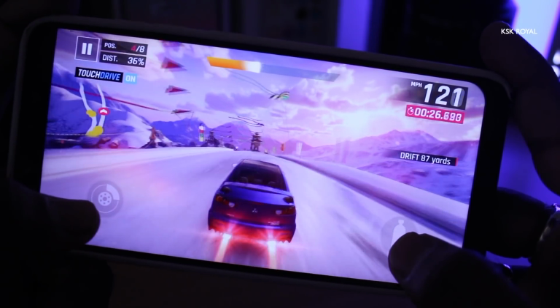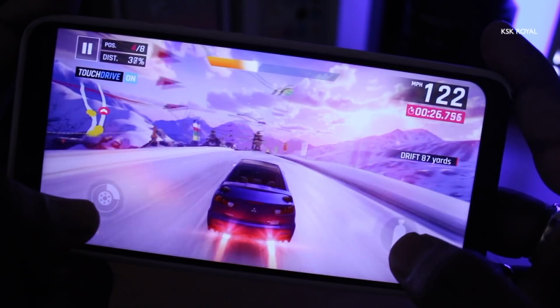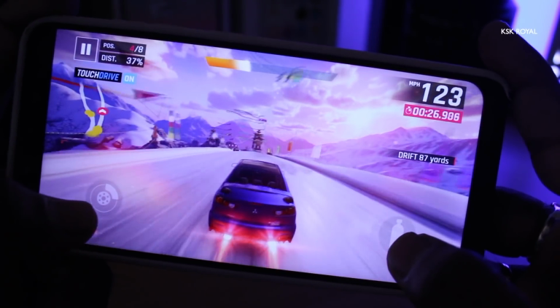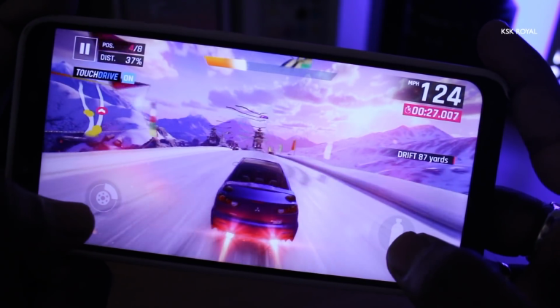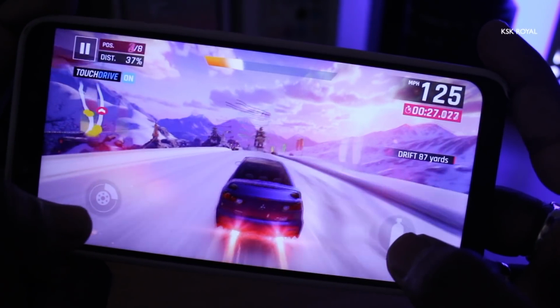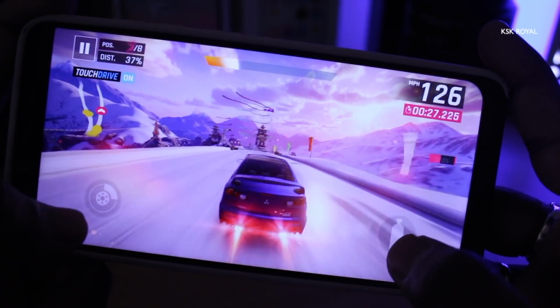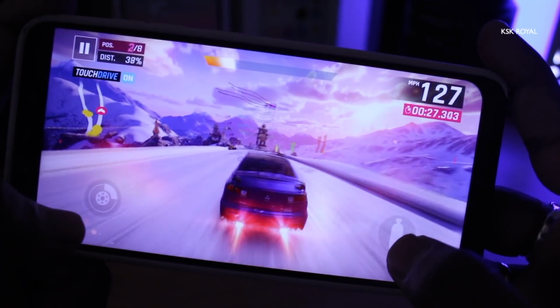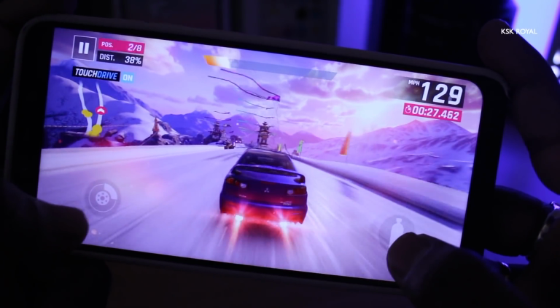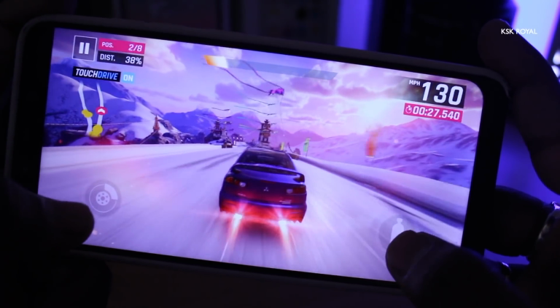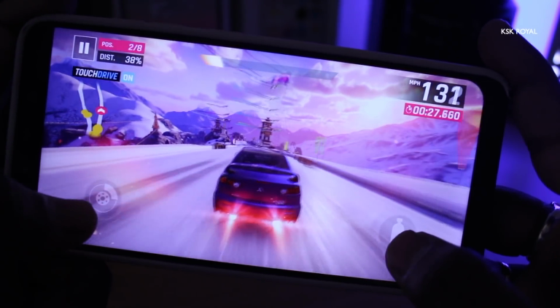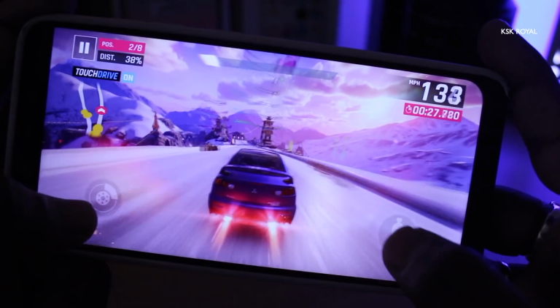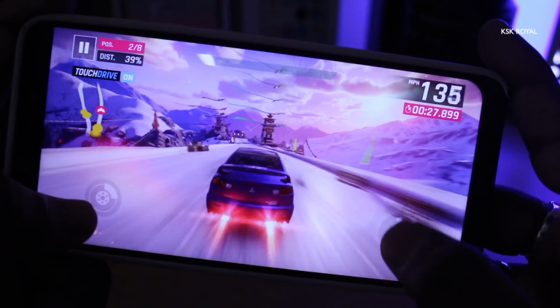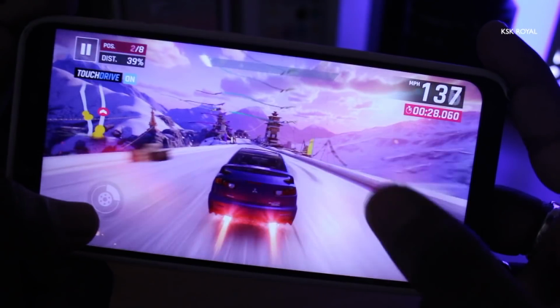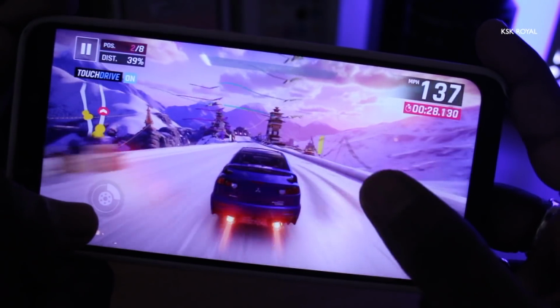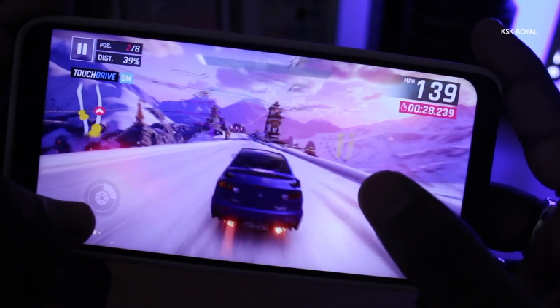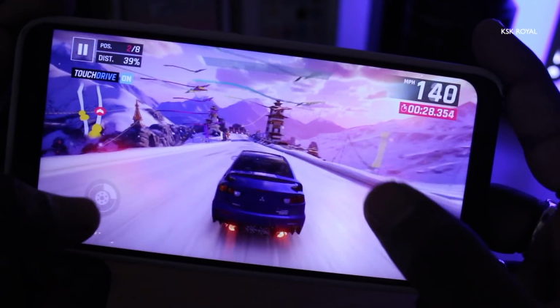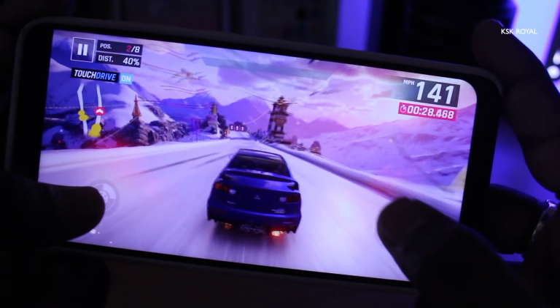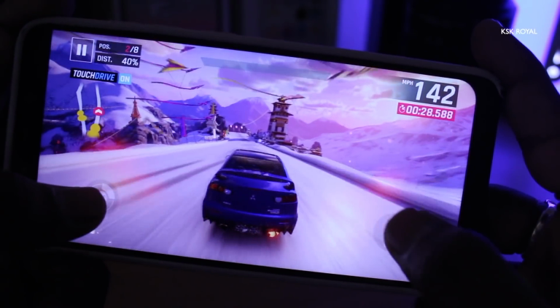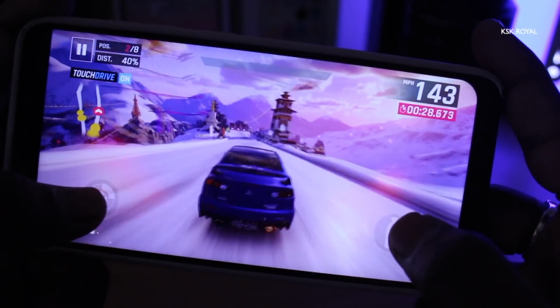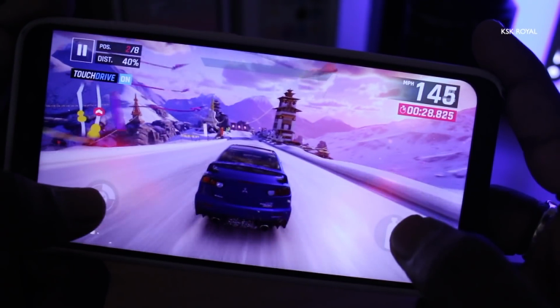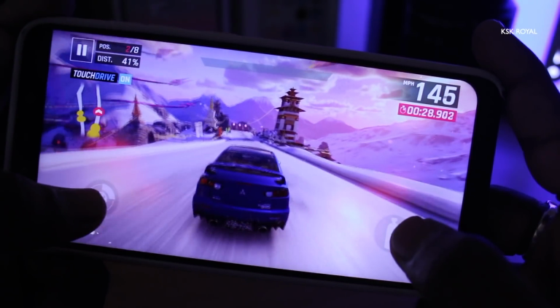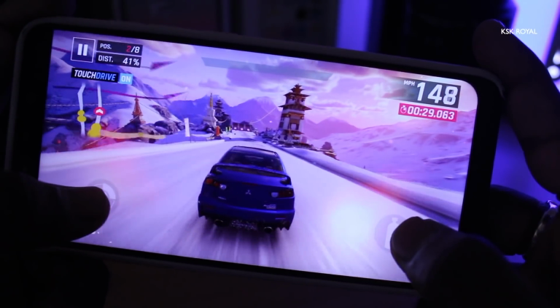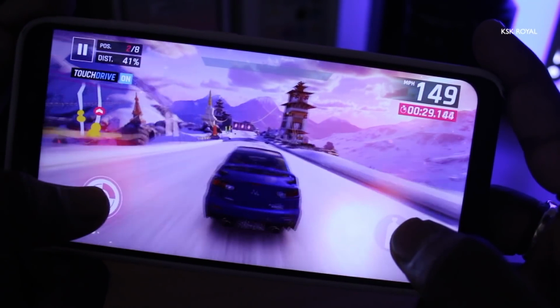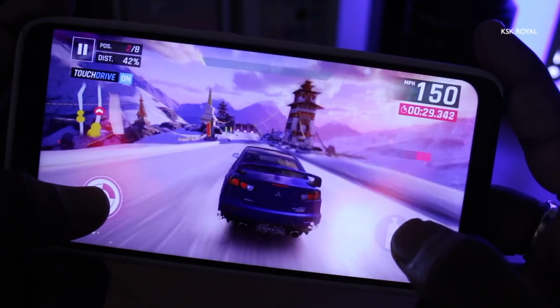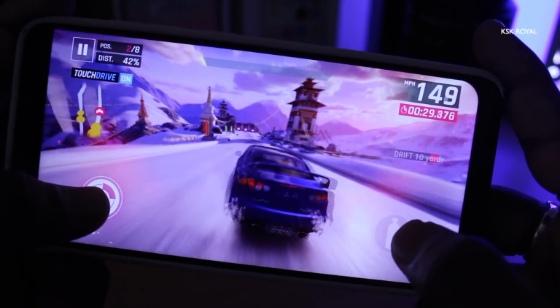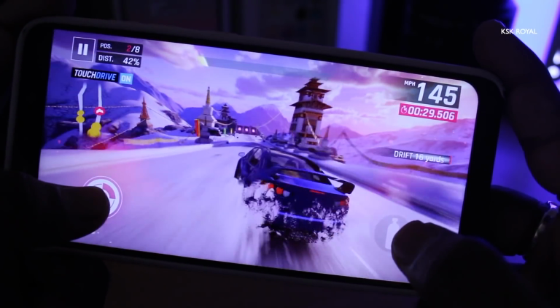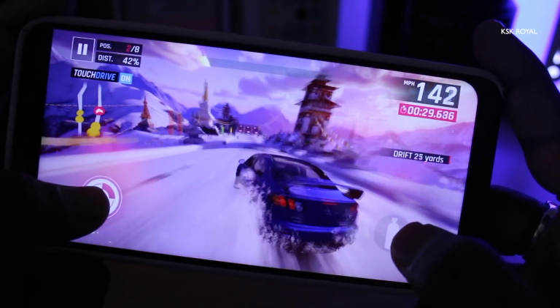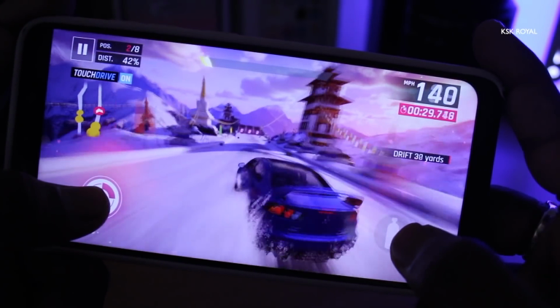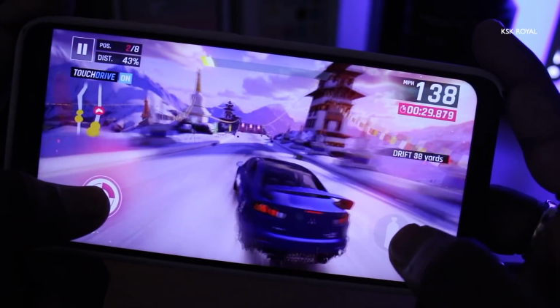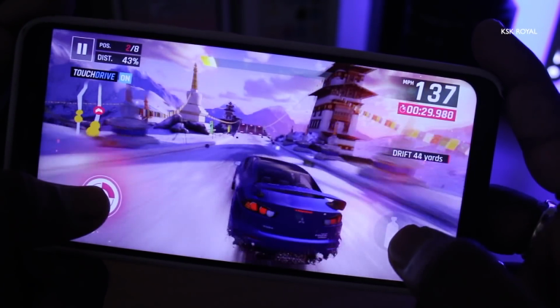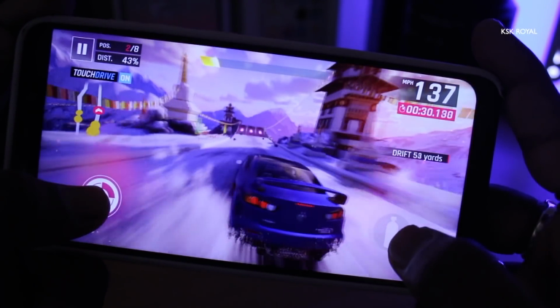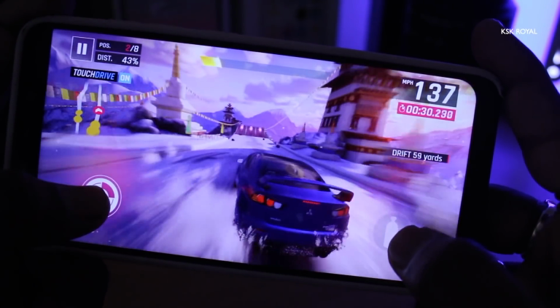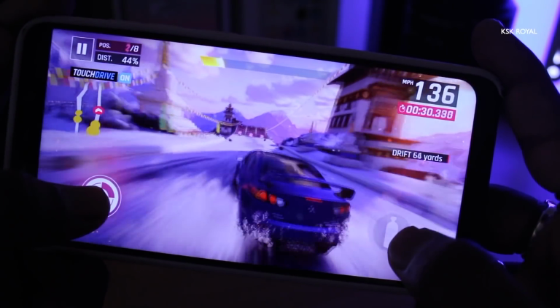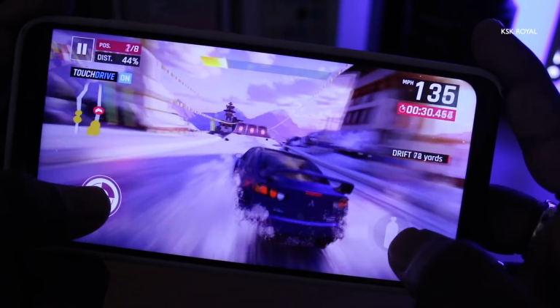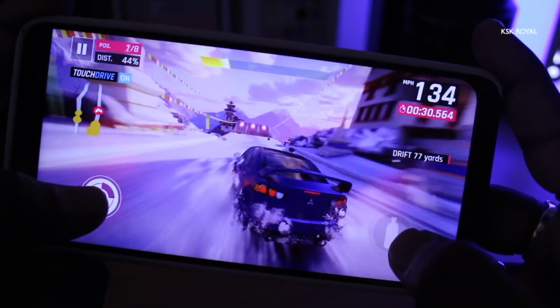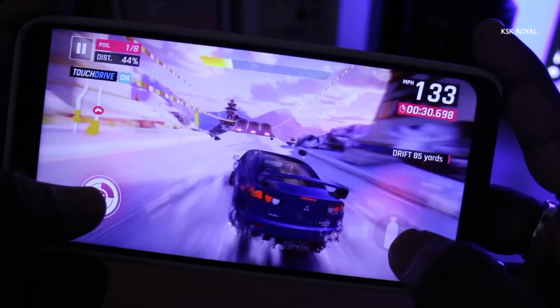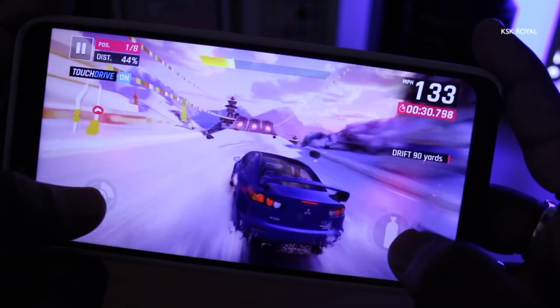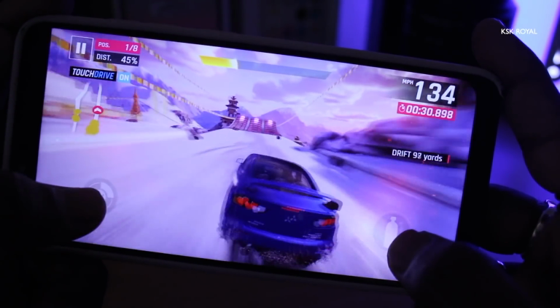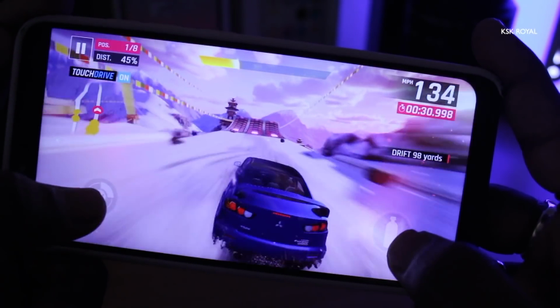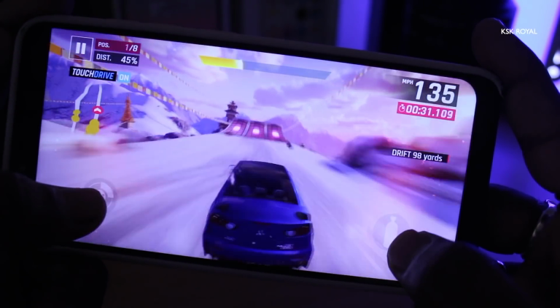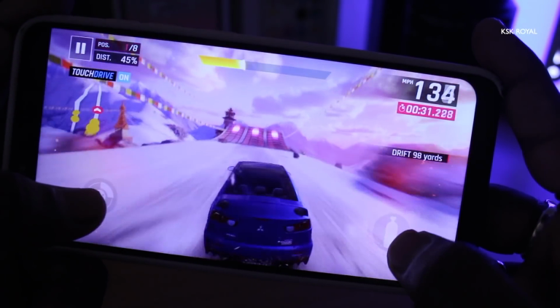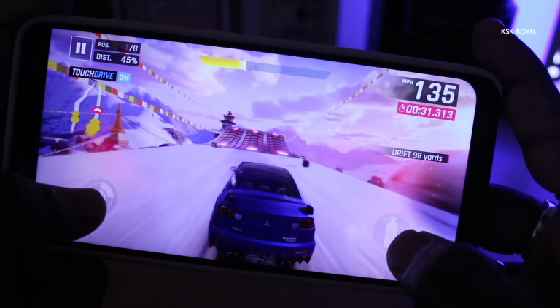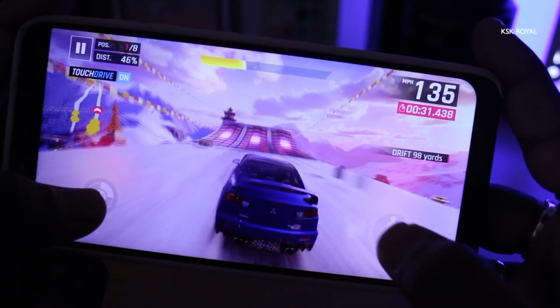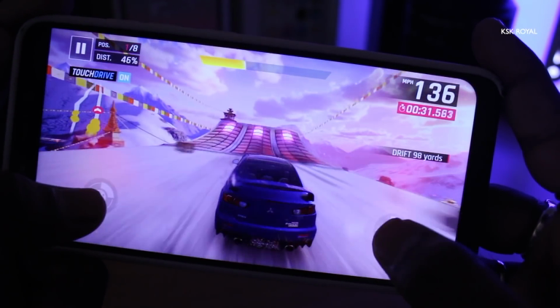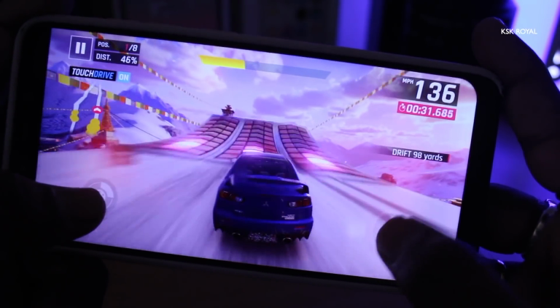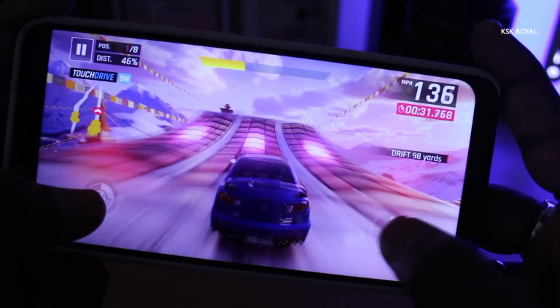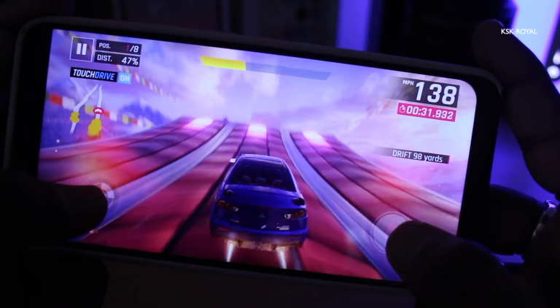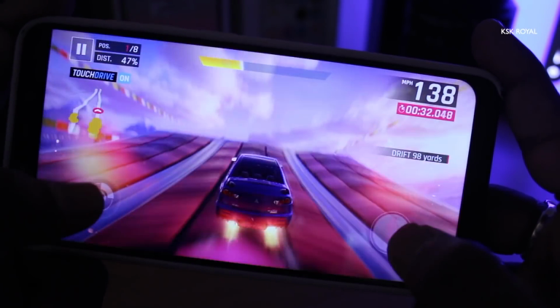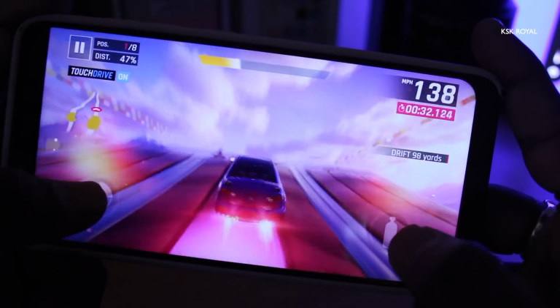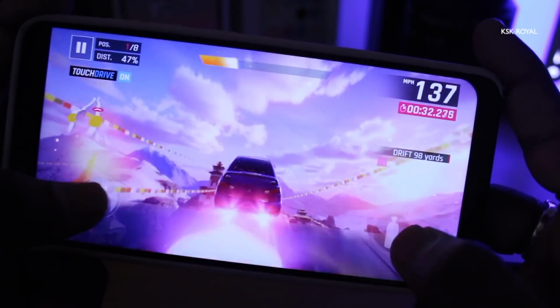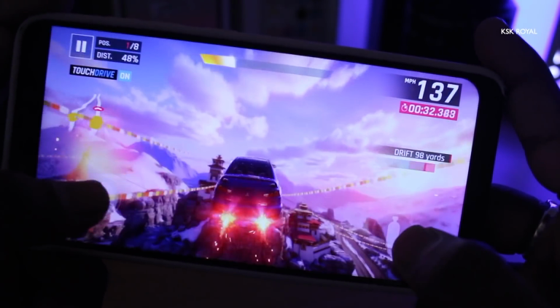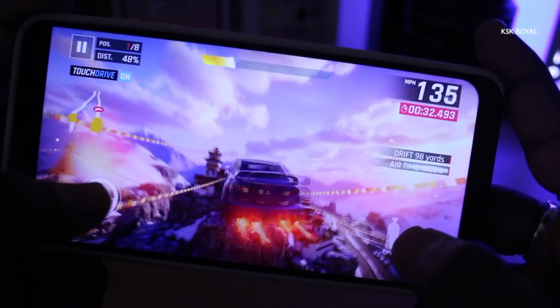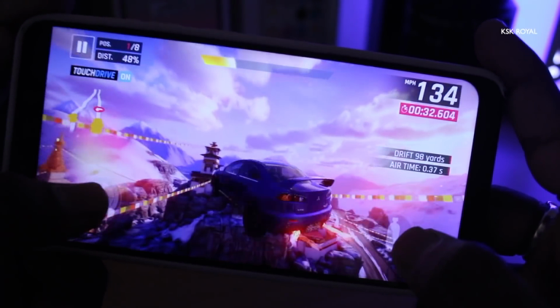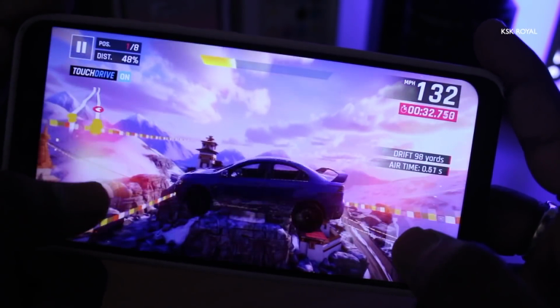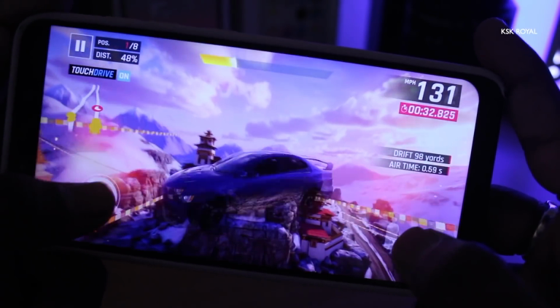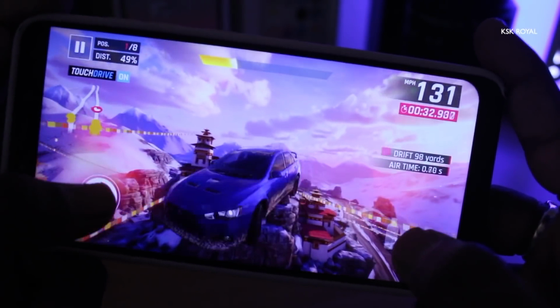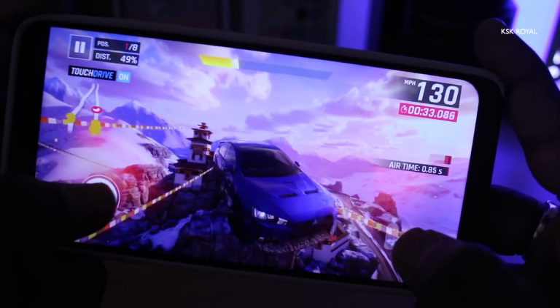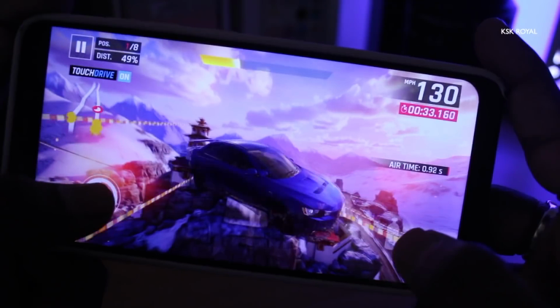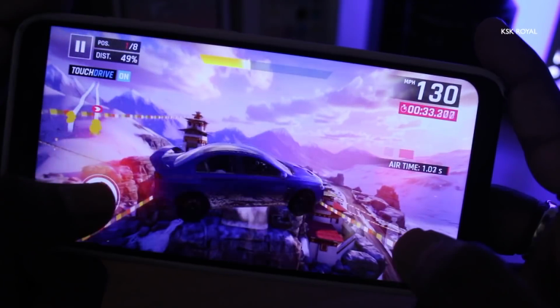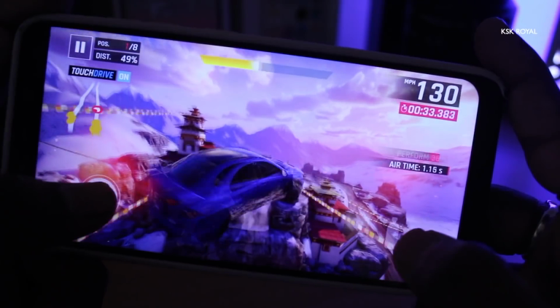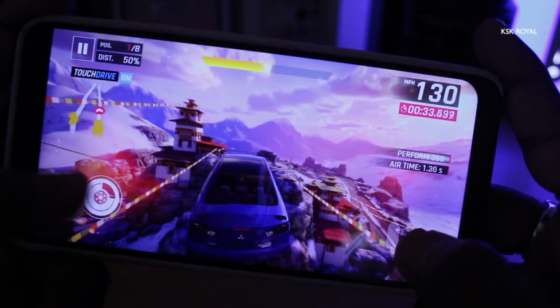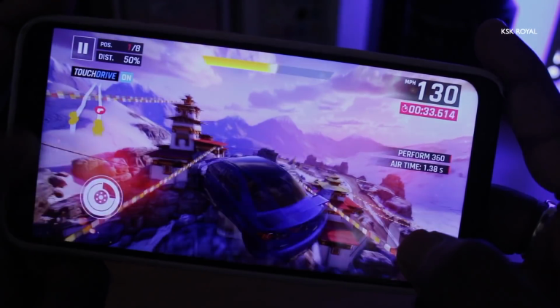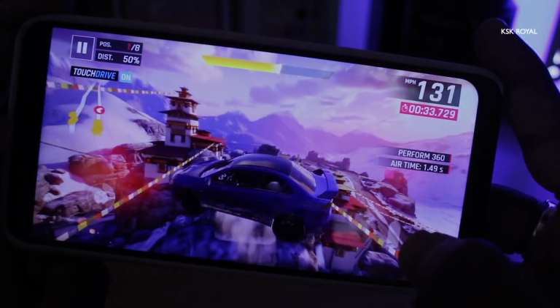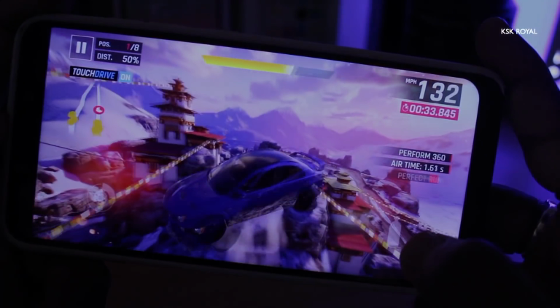As usual, like other ROMs, I ran benchmark applications like Geekbench and AnTuTu, and these are the scores I got on my Pocophone F1.